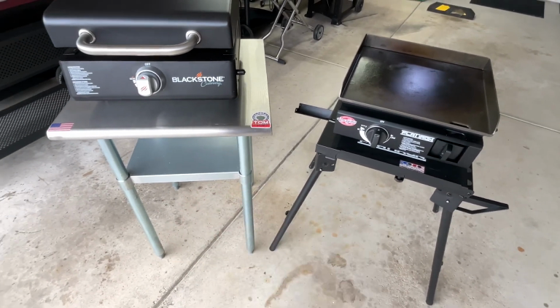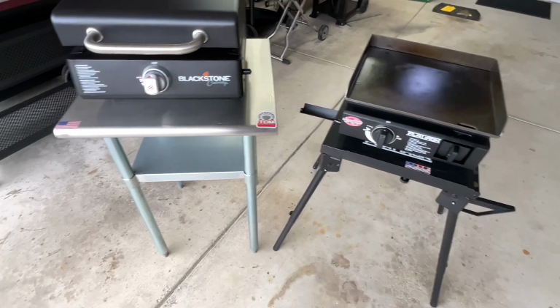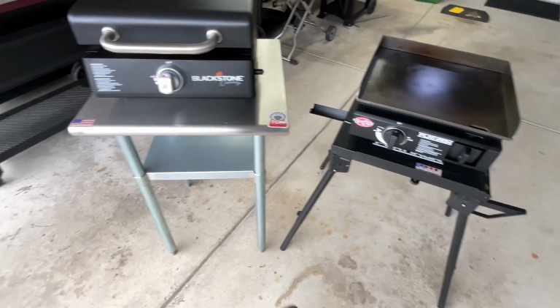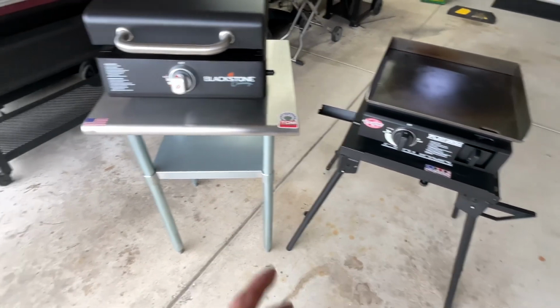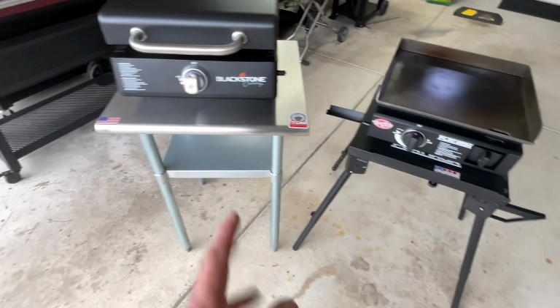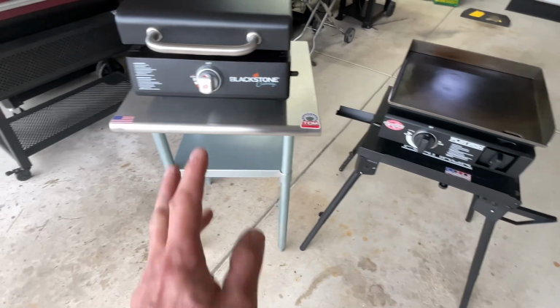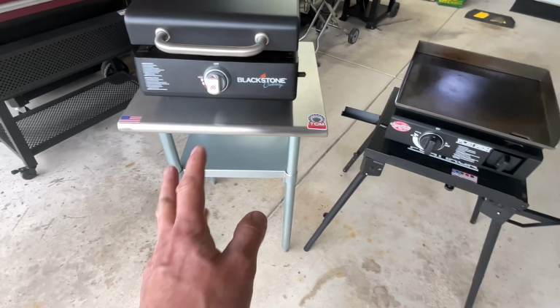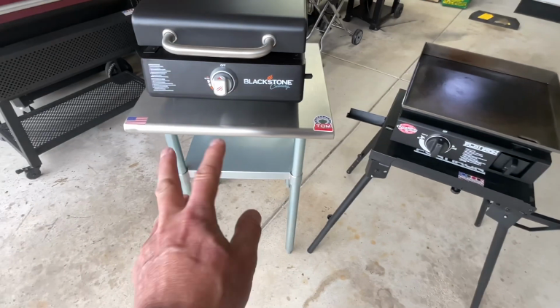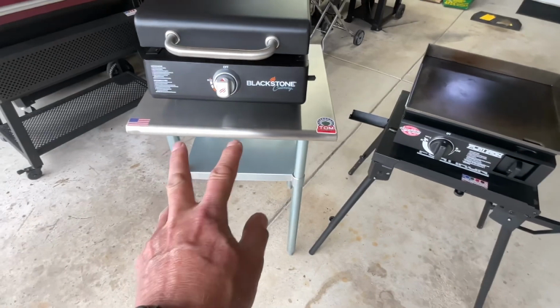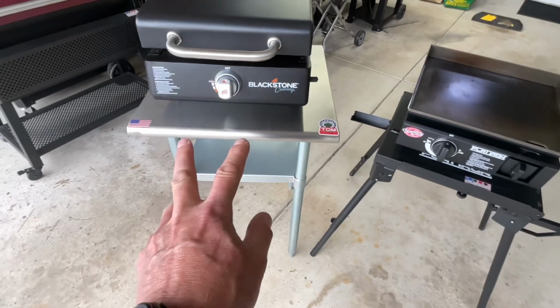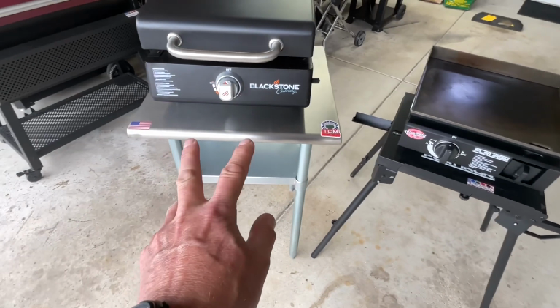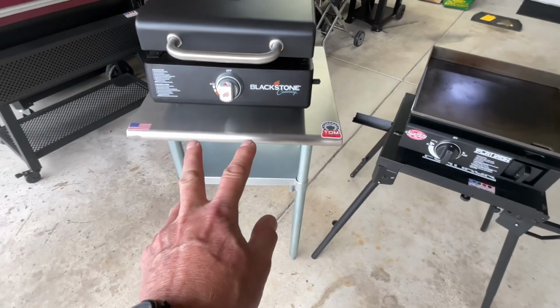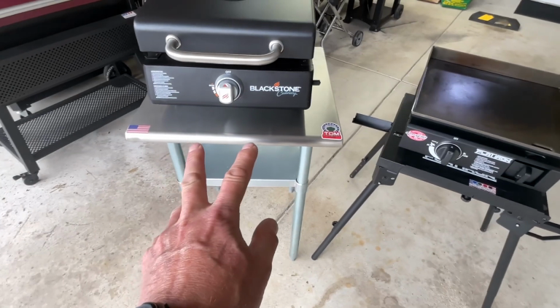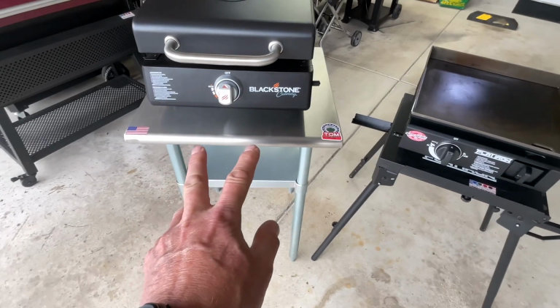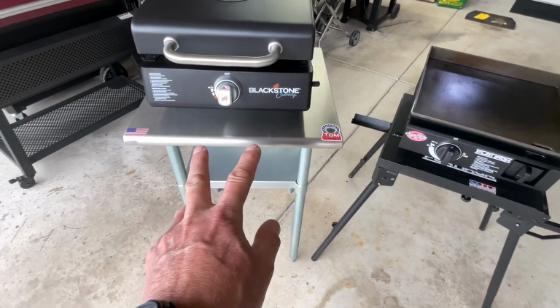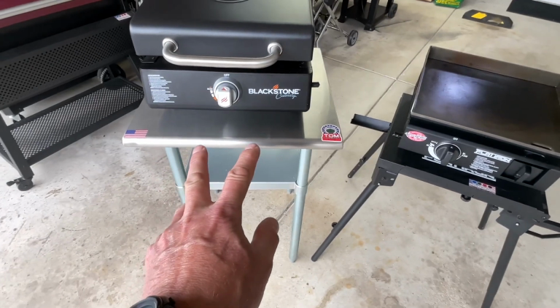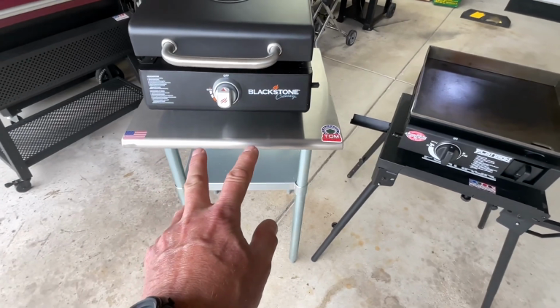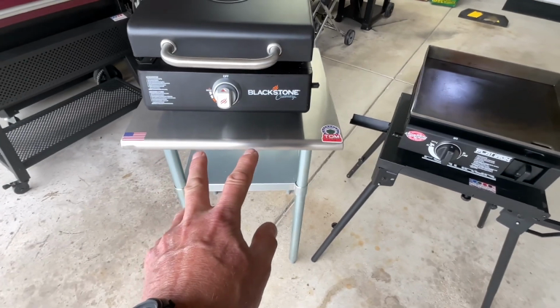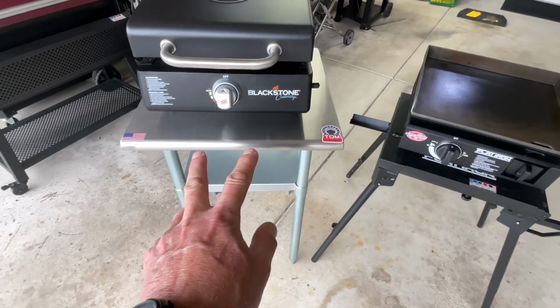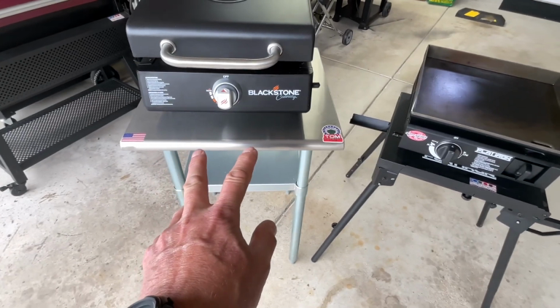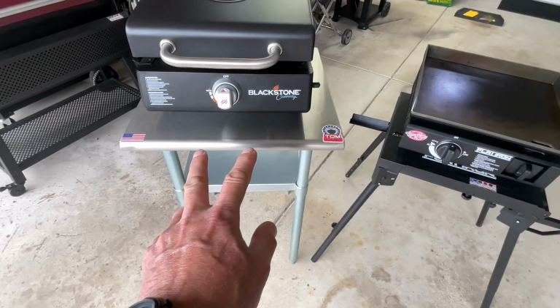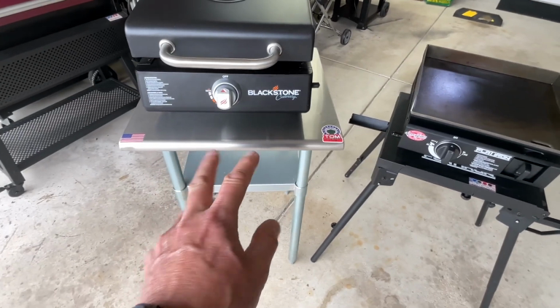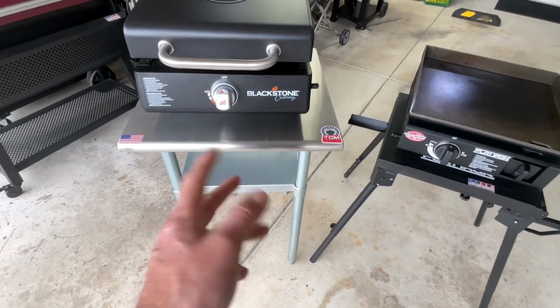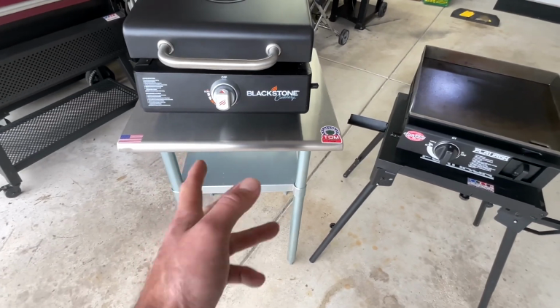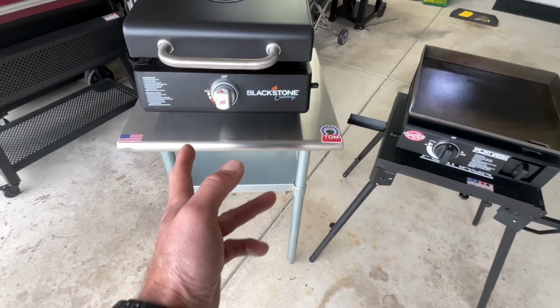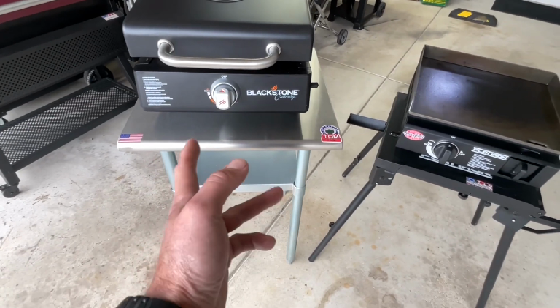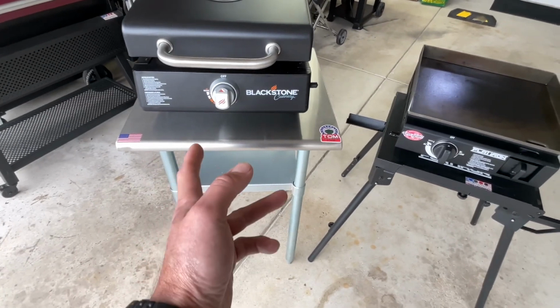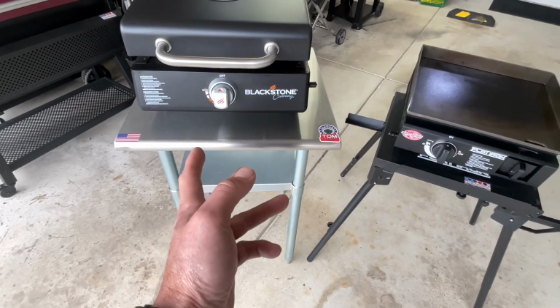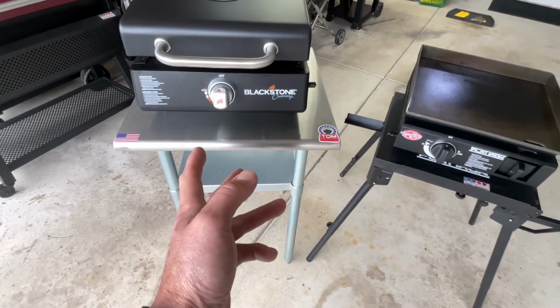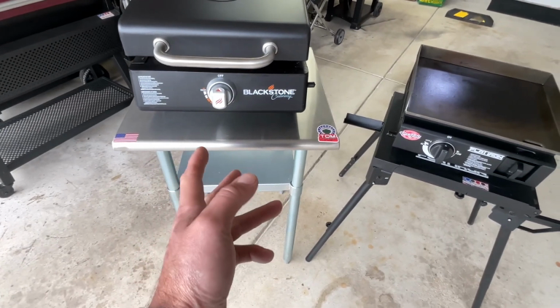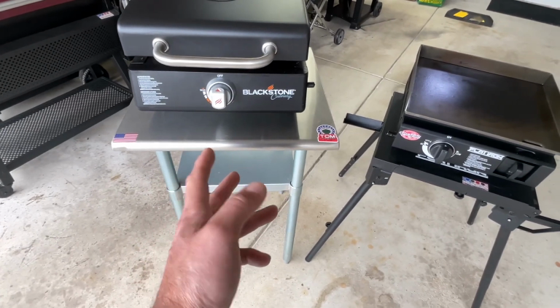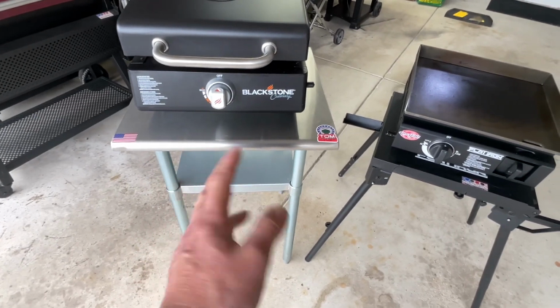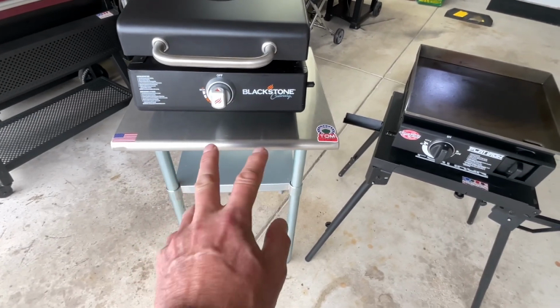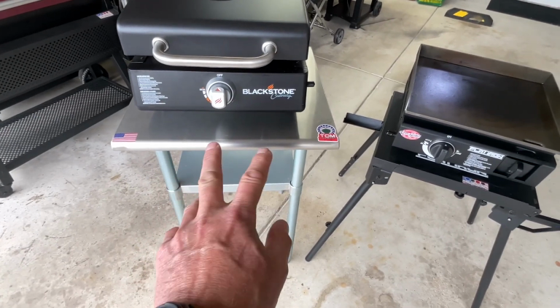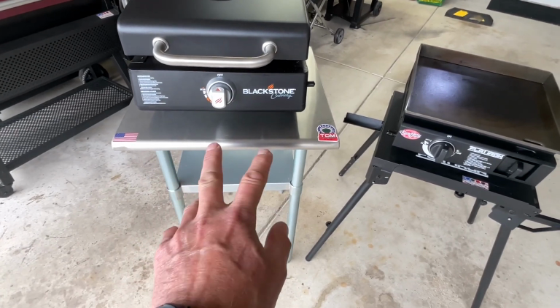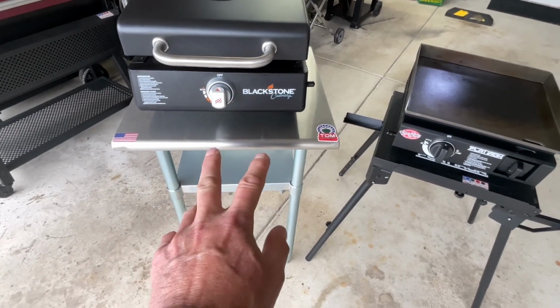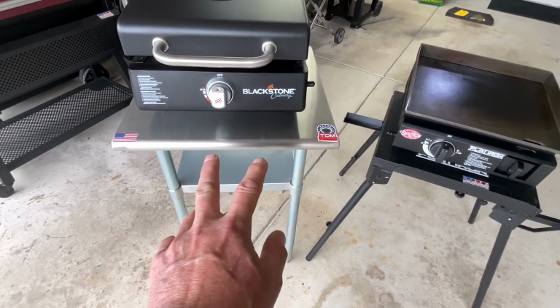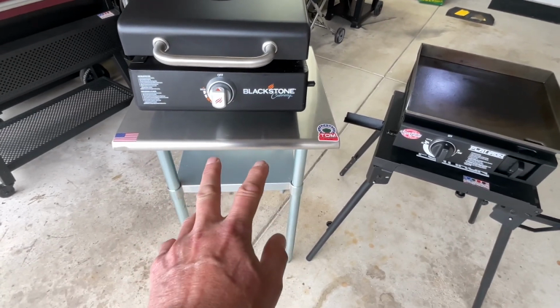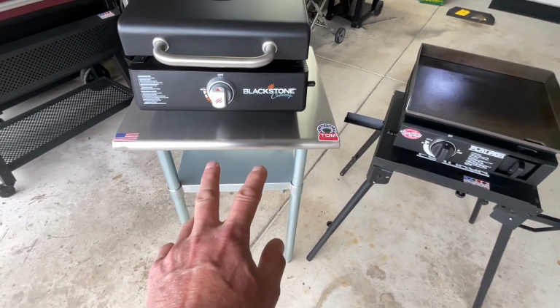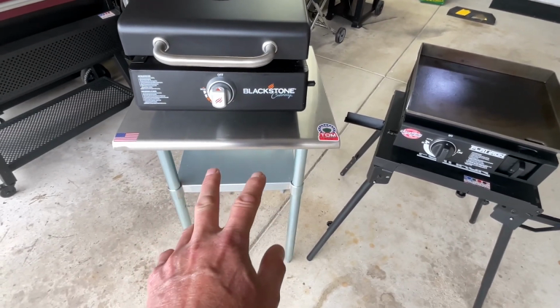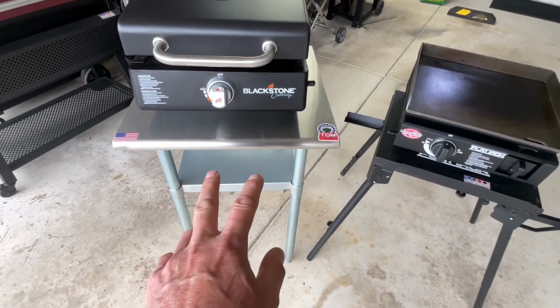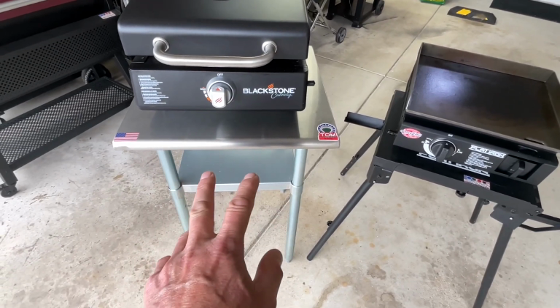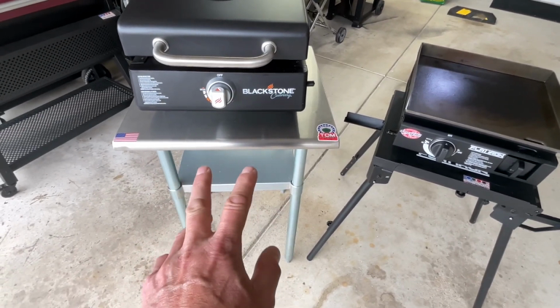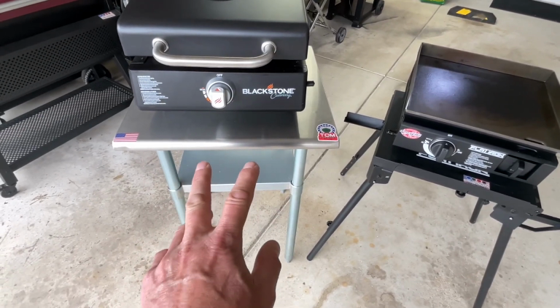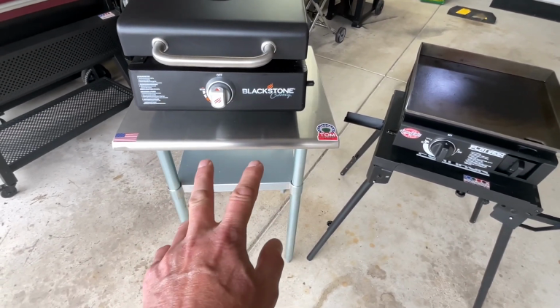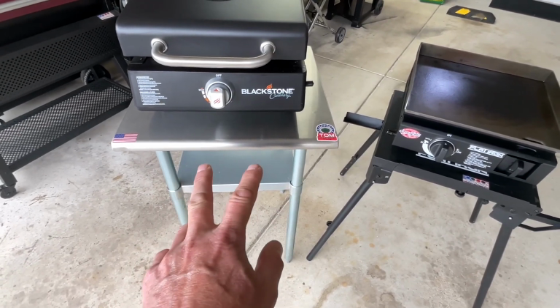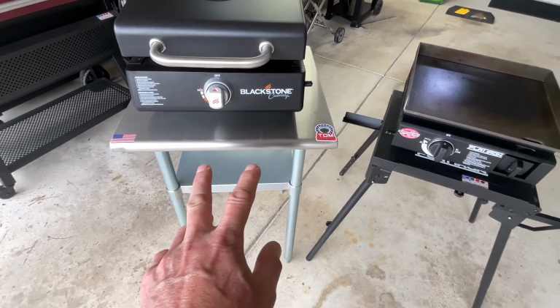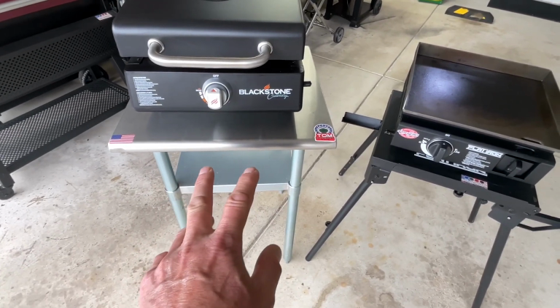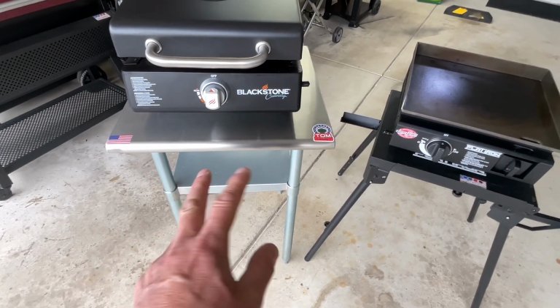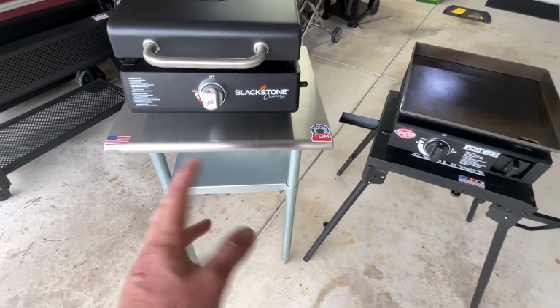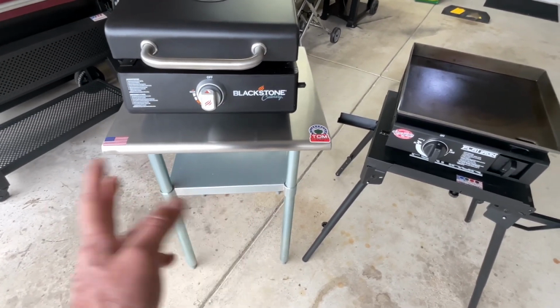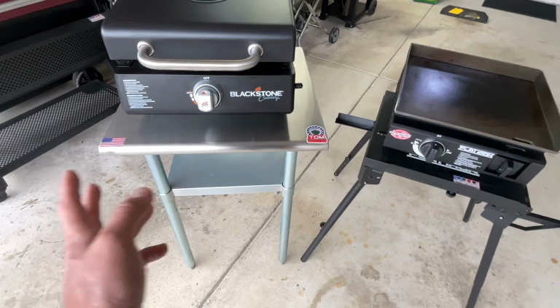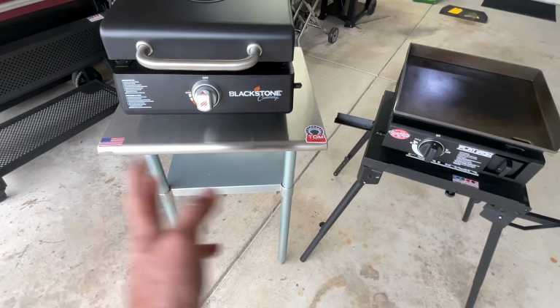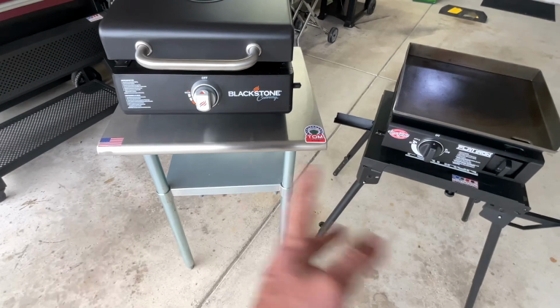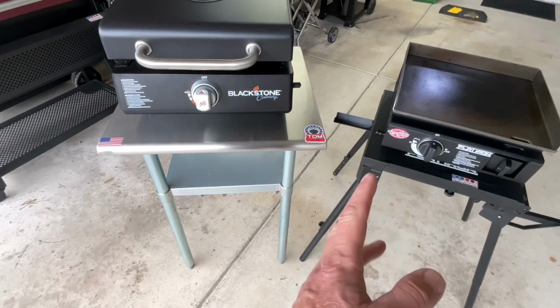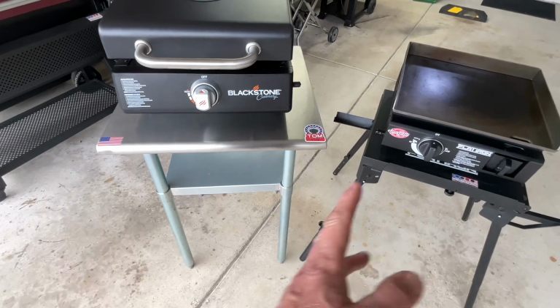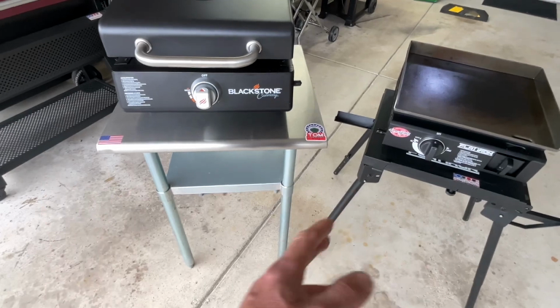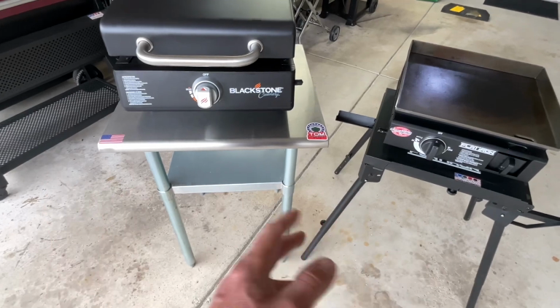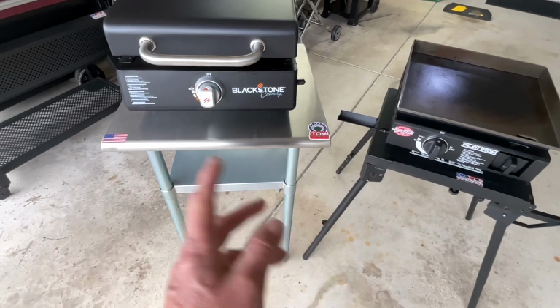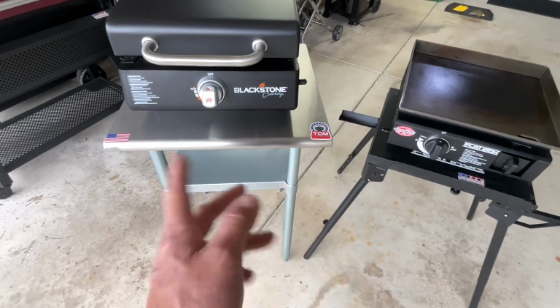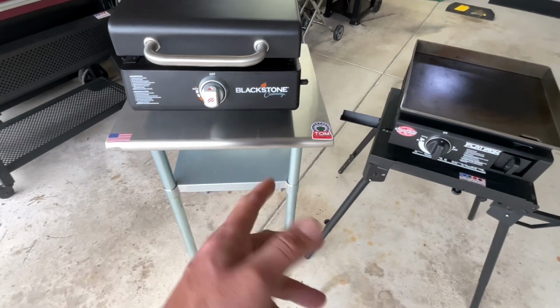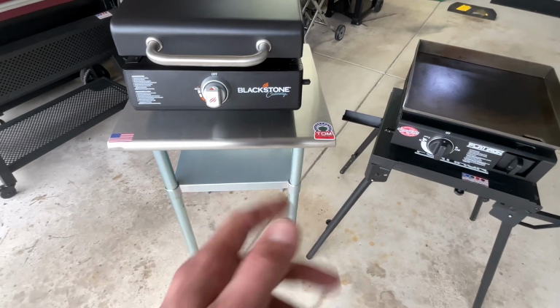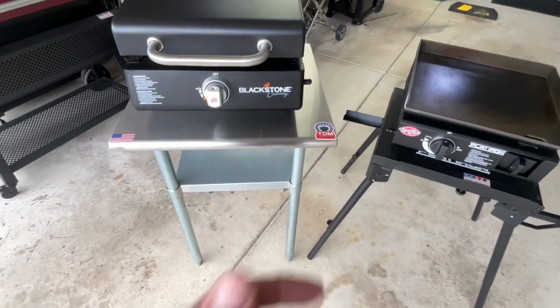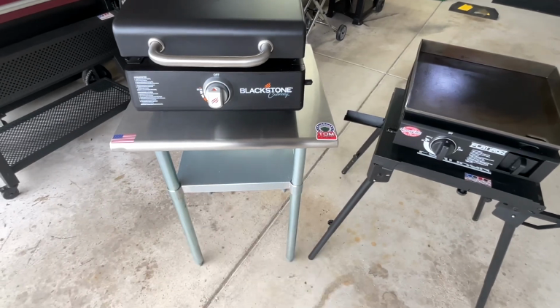If you're wondering about this stainless steel work table, I got it at Z Grills. They actually have a bigger one, but you can find them on Amazon as well.